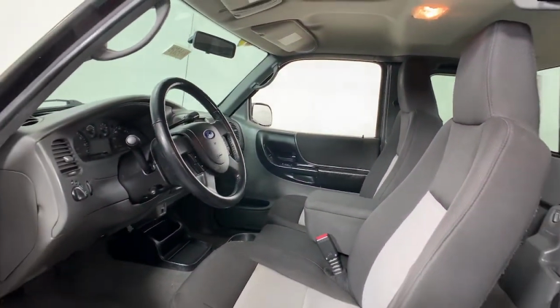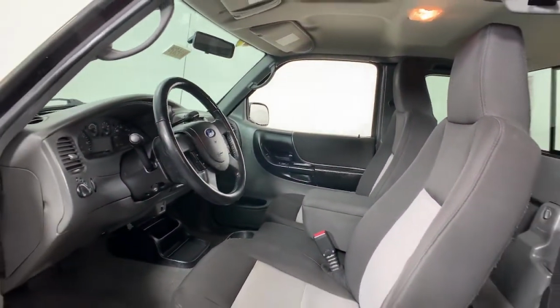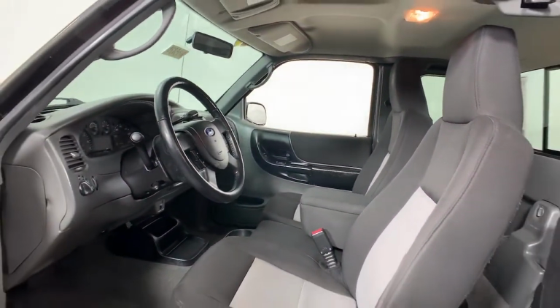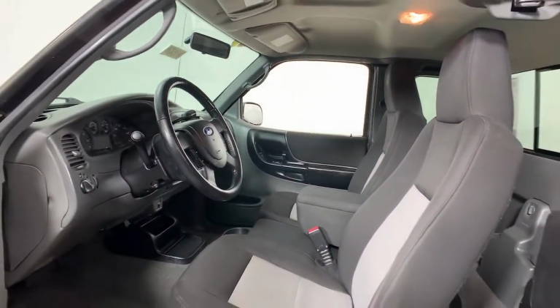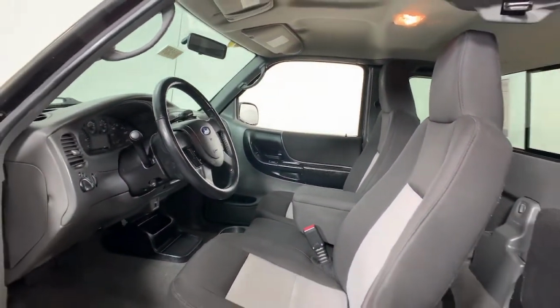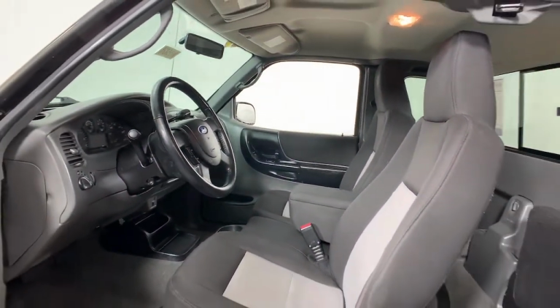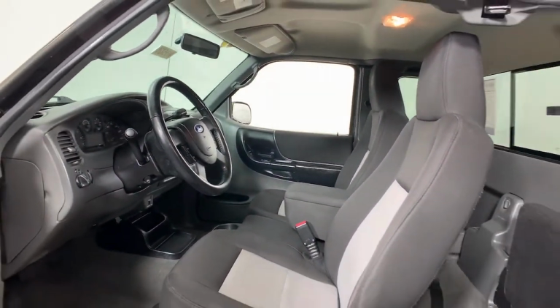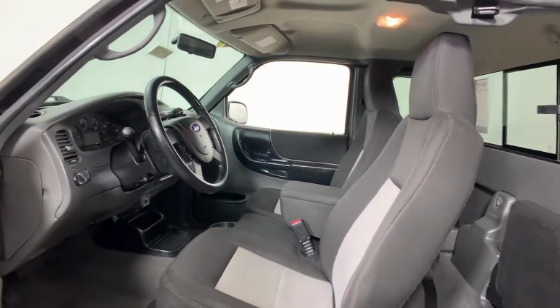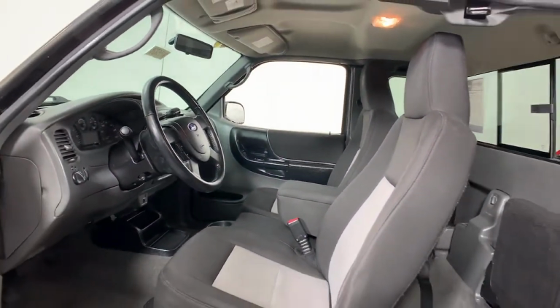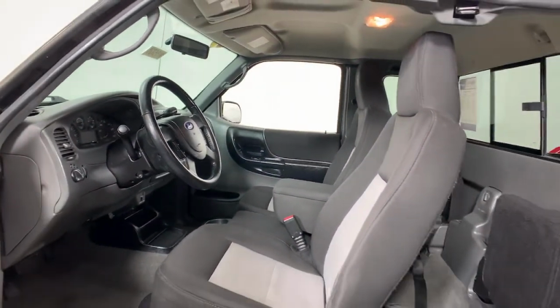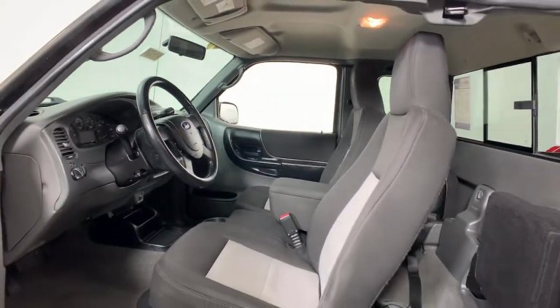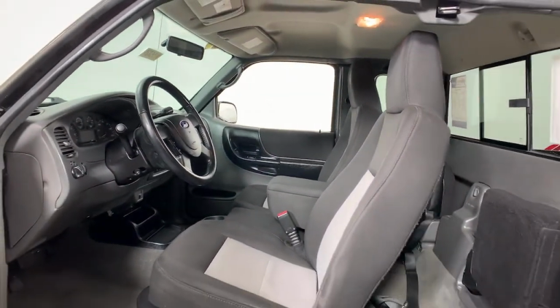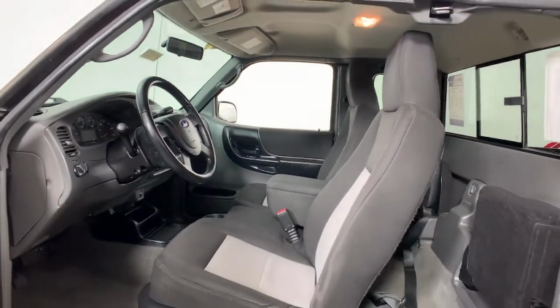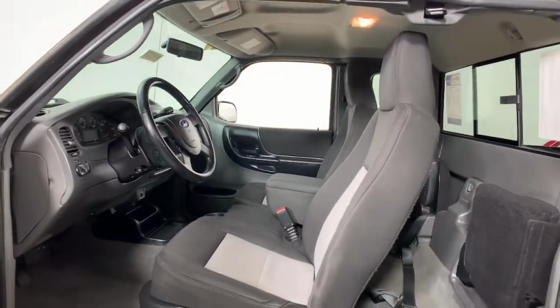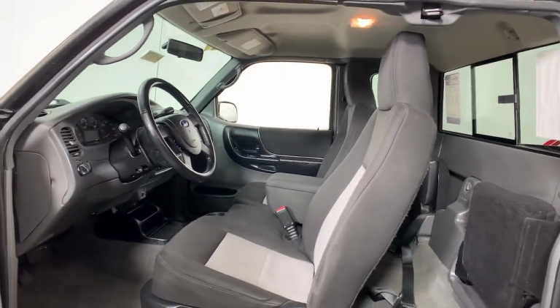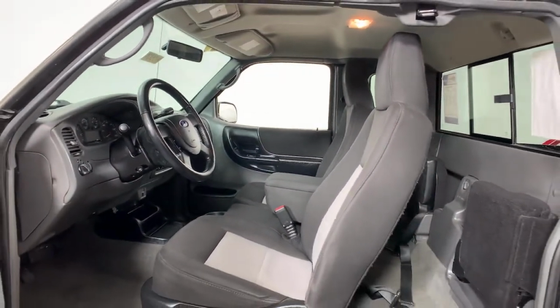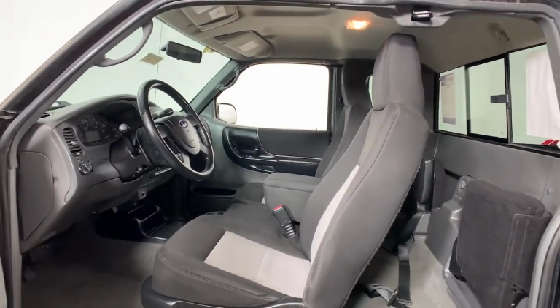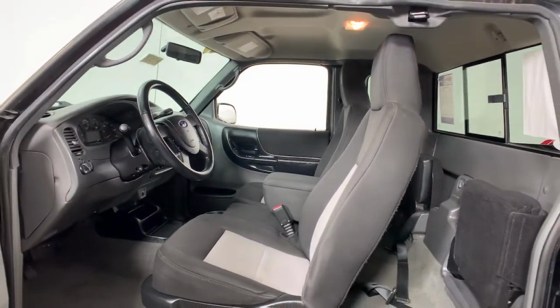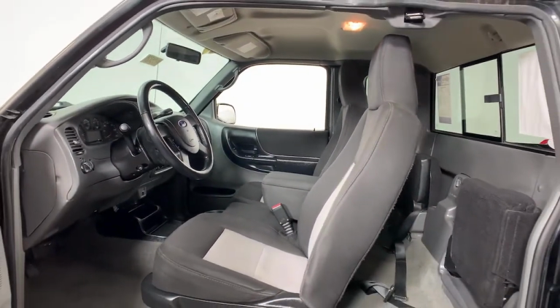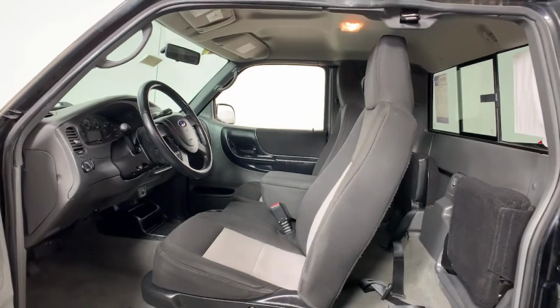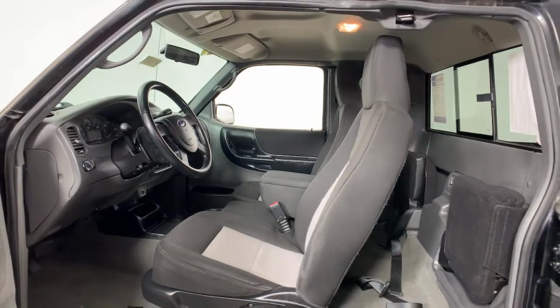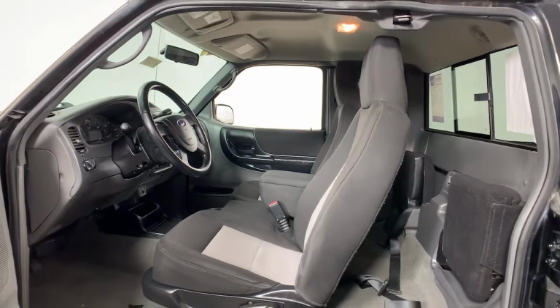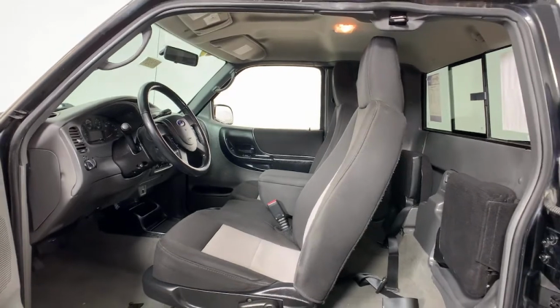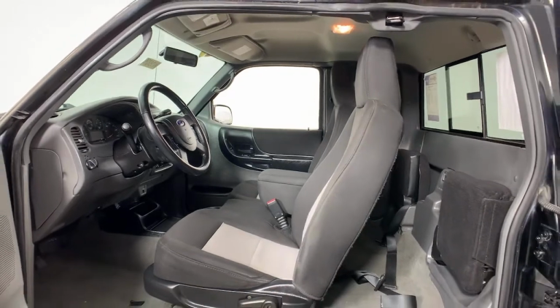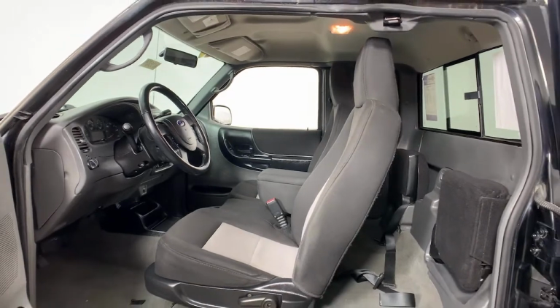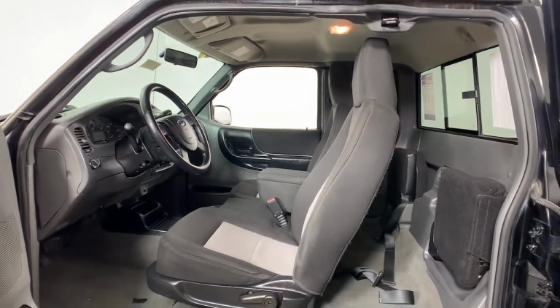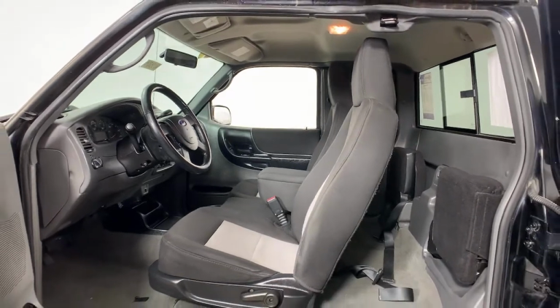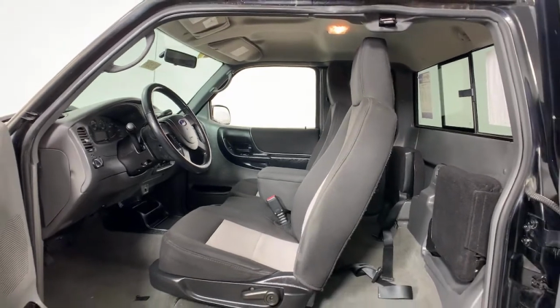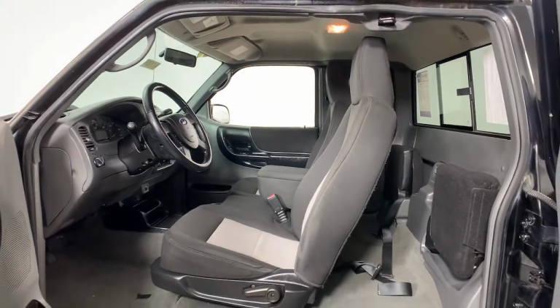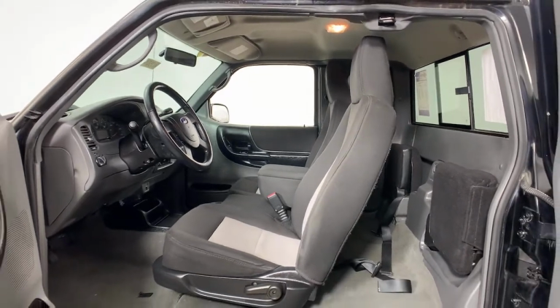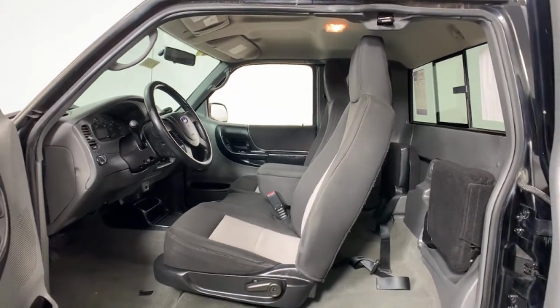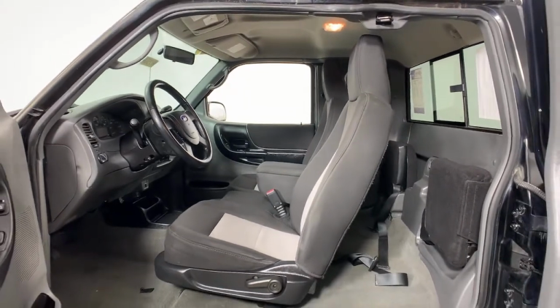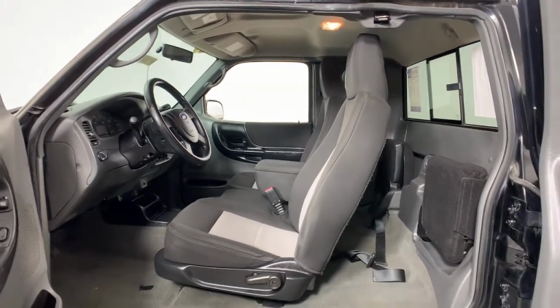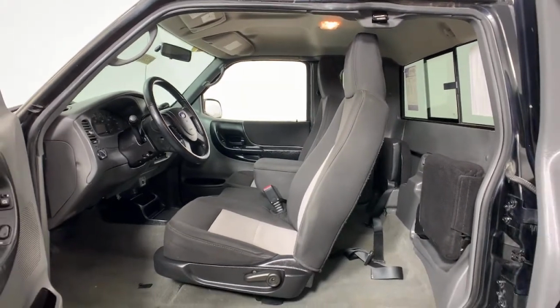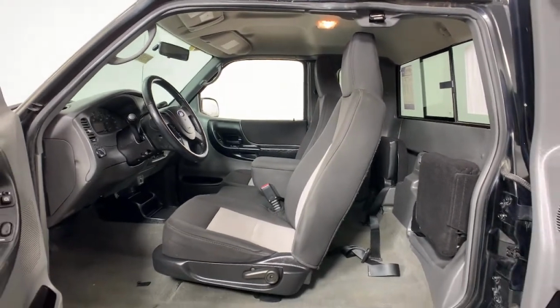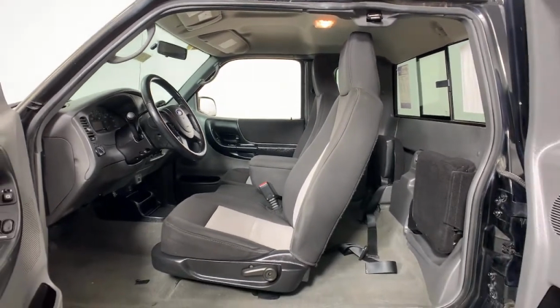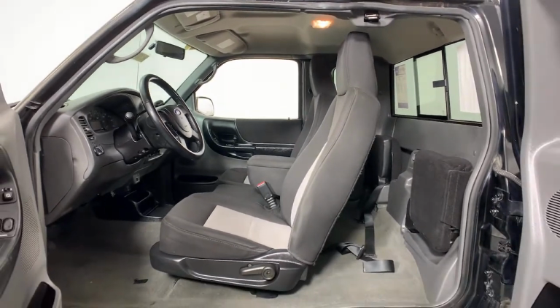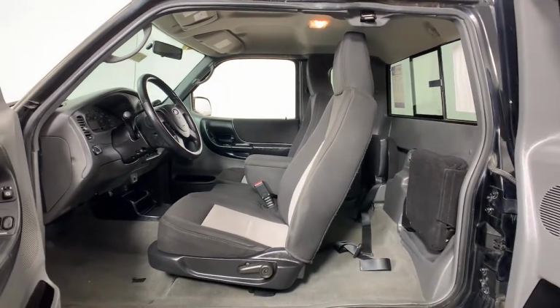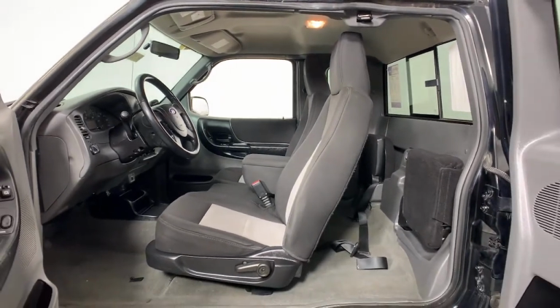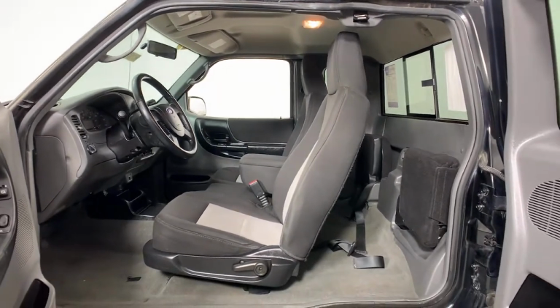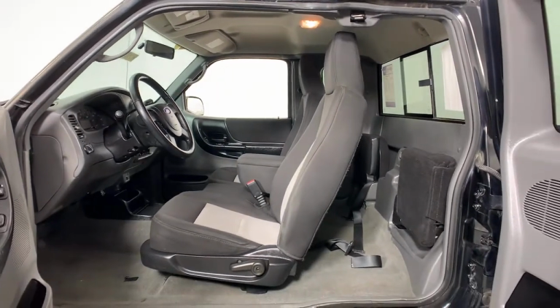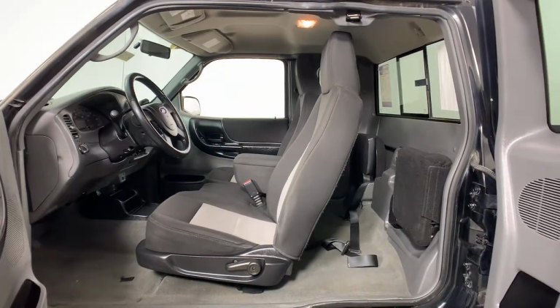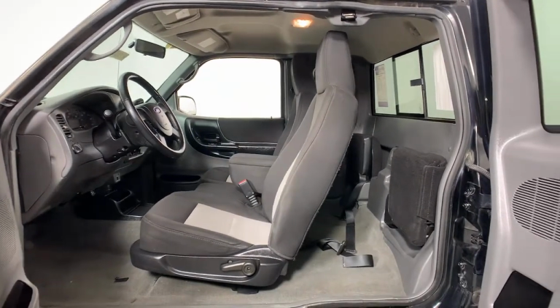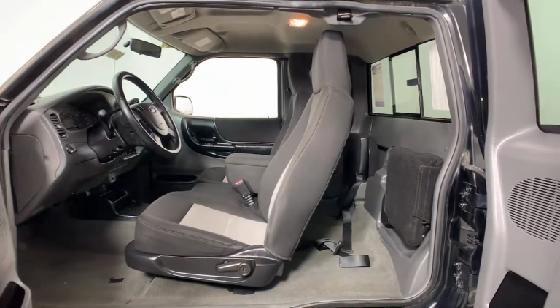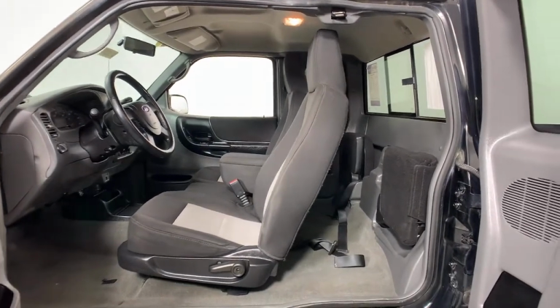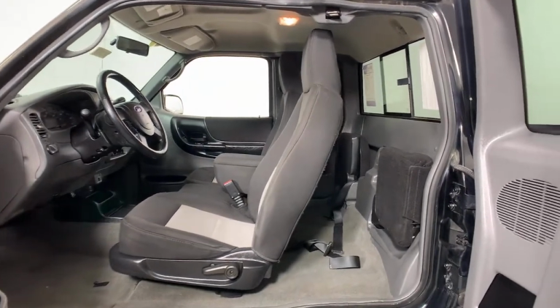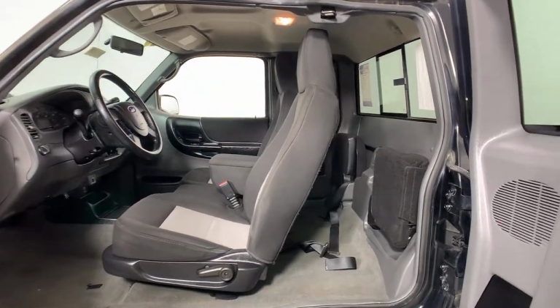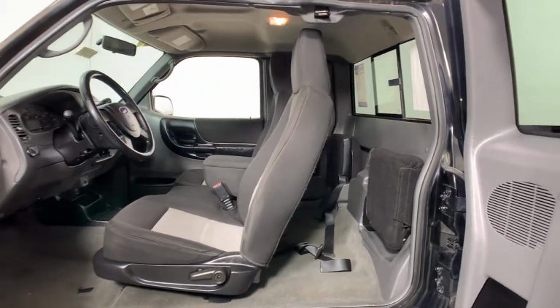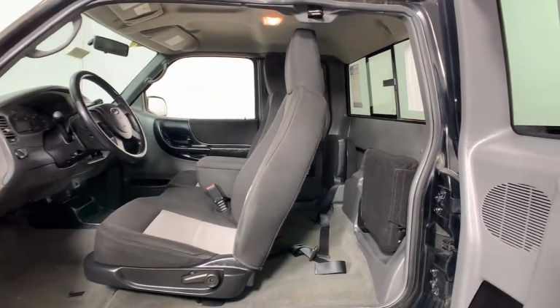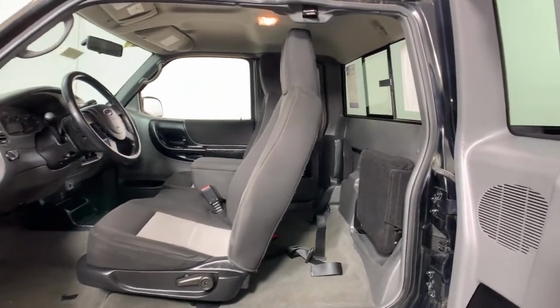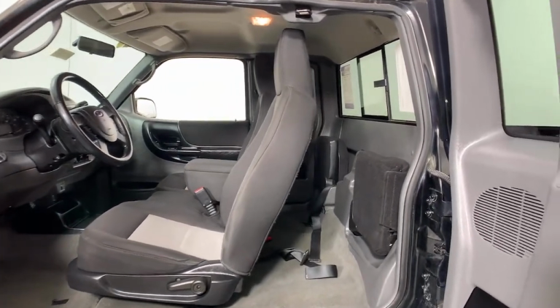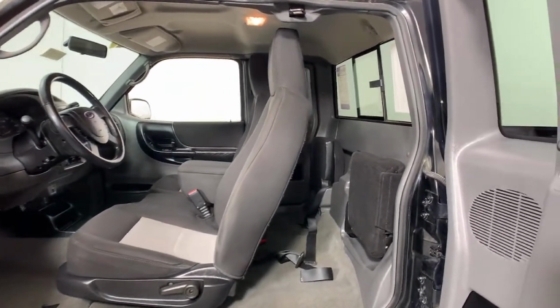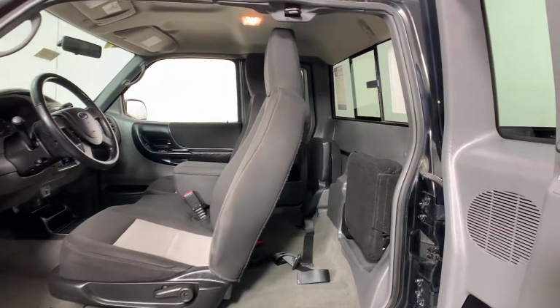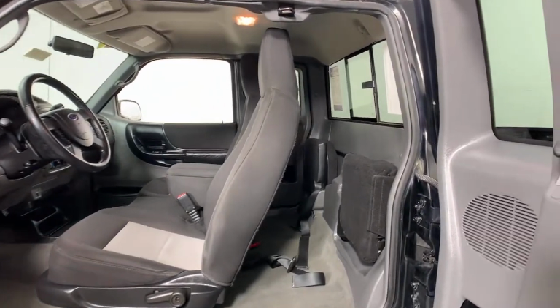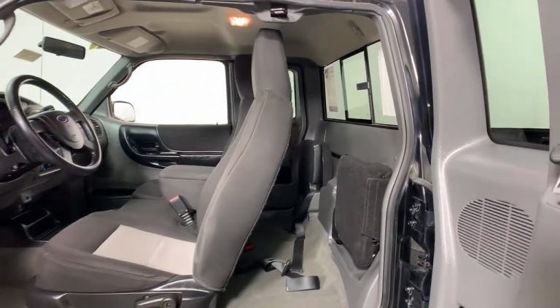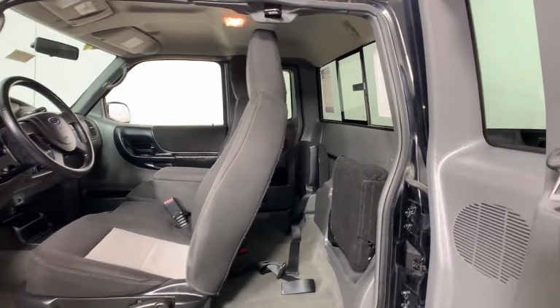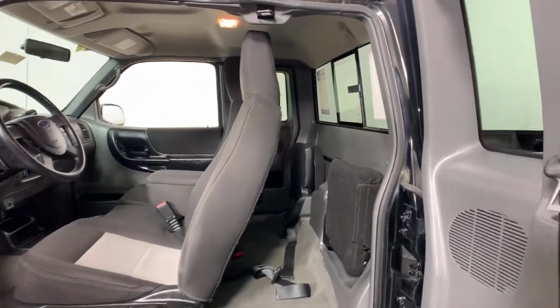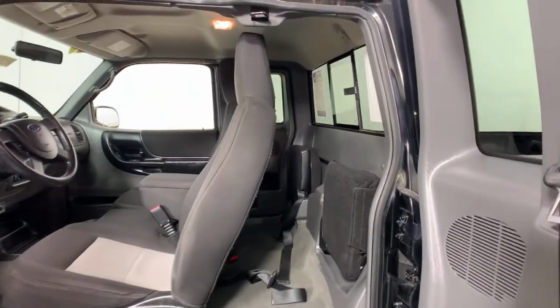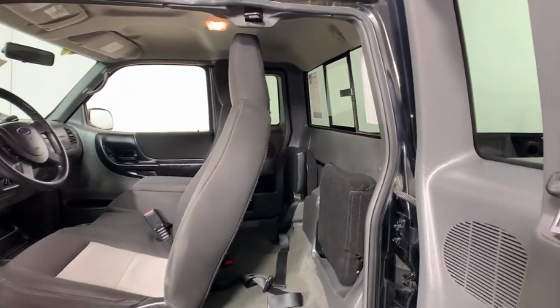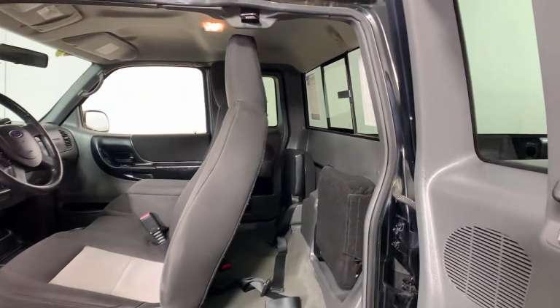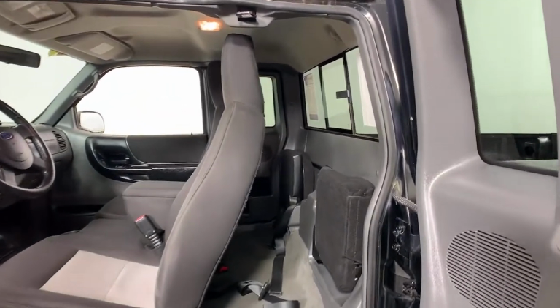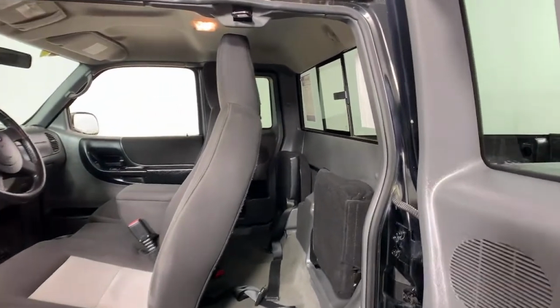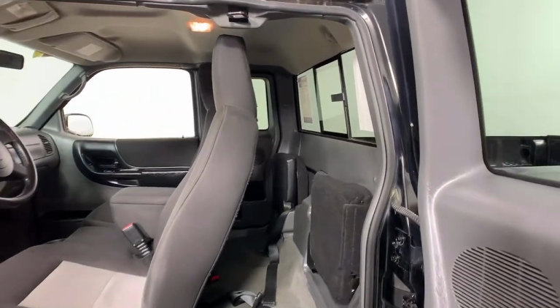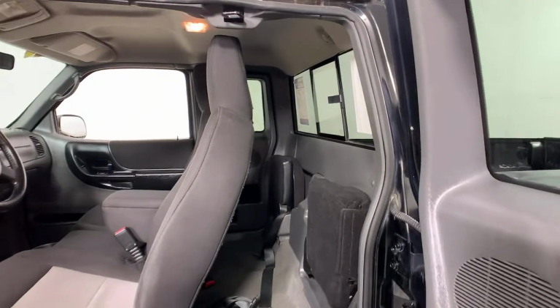The following are some of this vehicle's highlighted options: power windows, bucket seats, power steering, cassette.